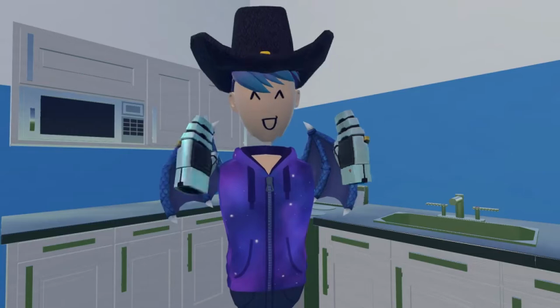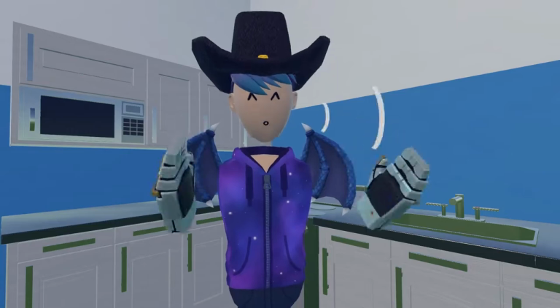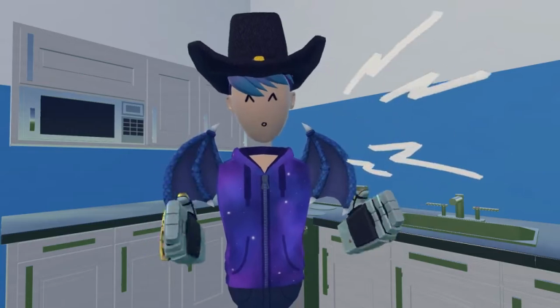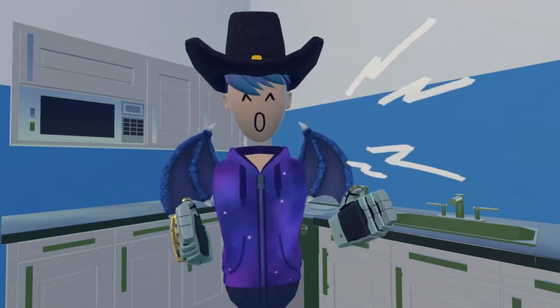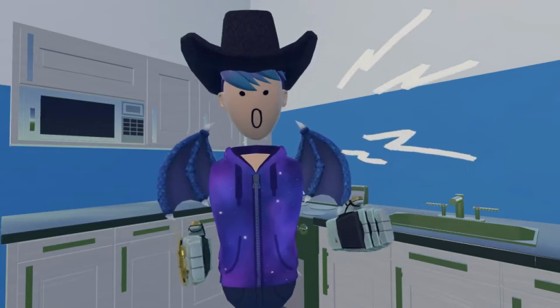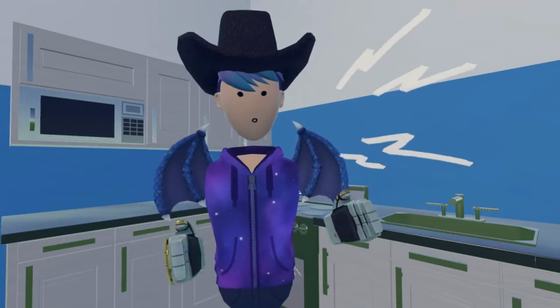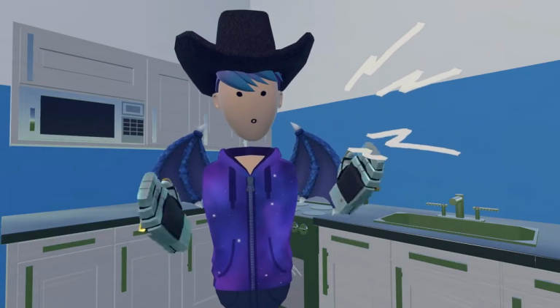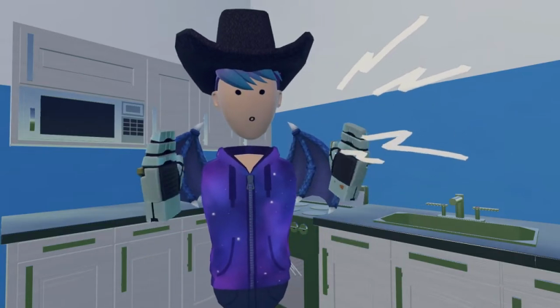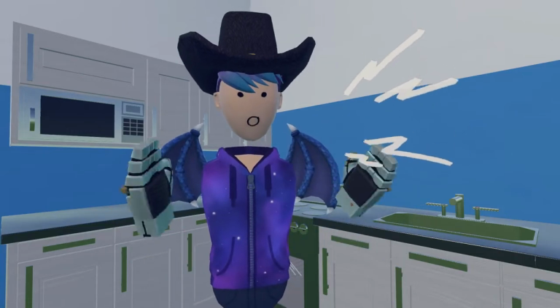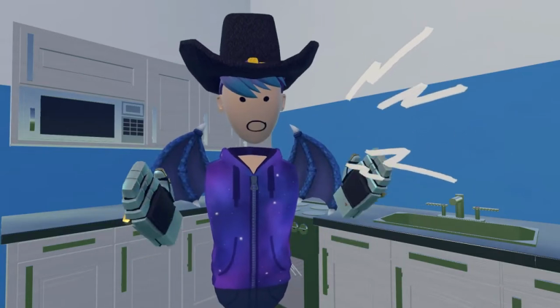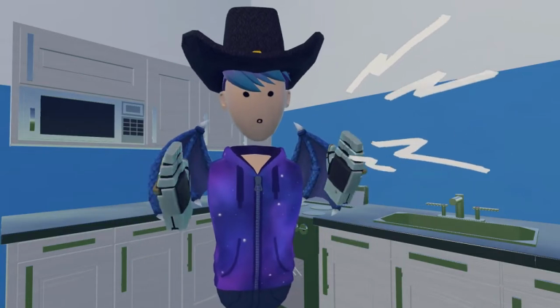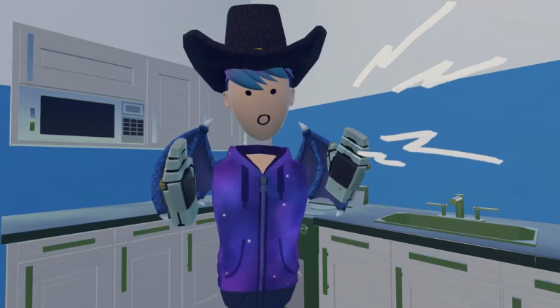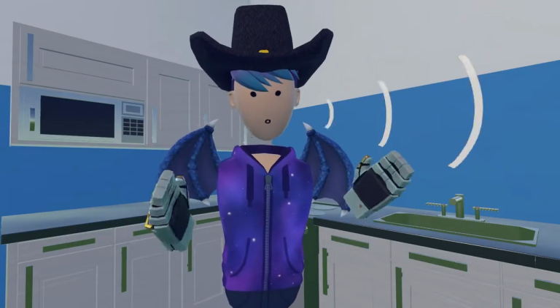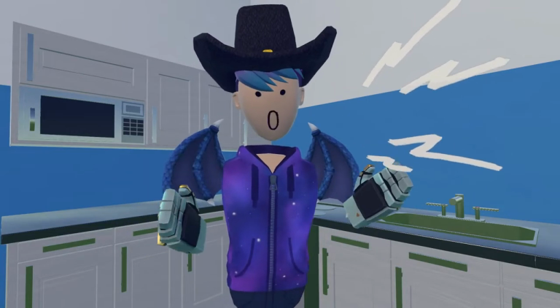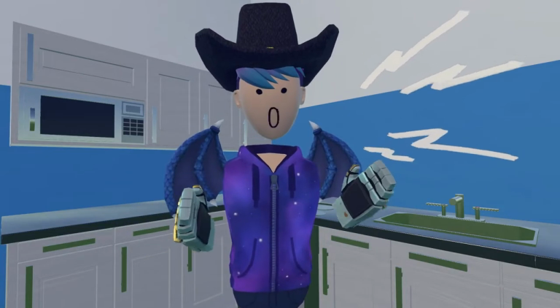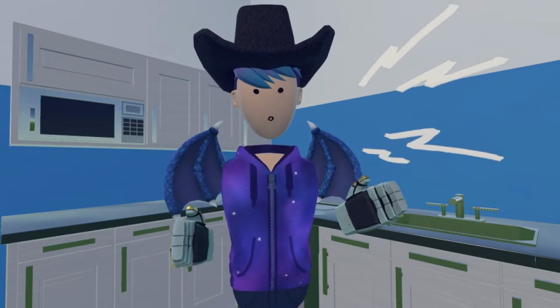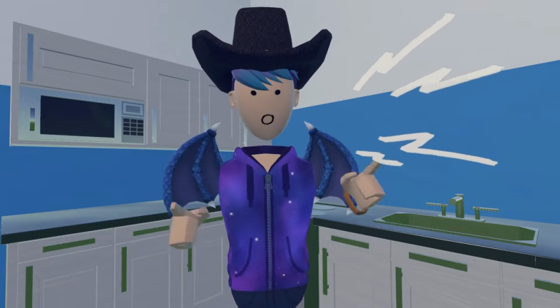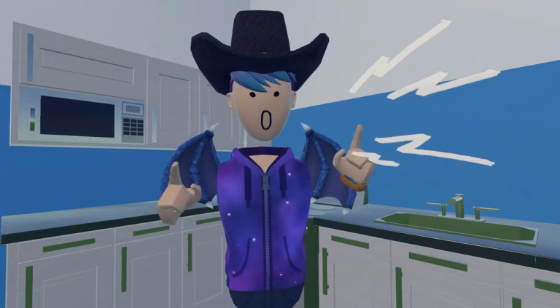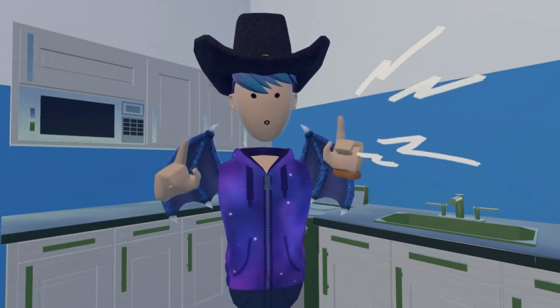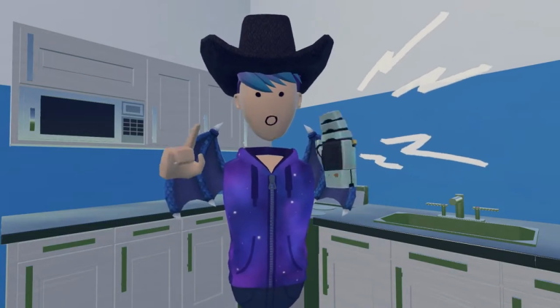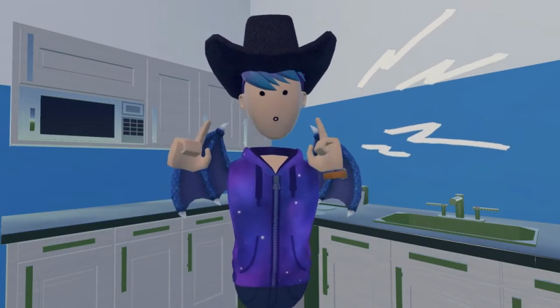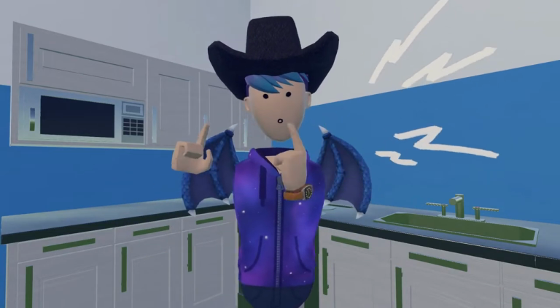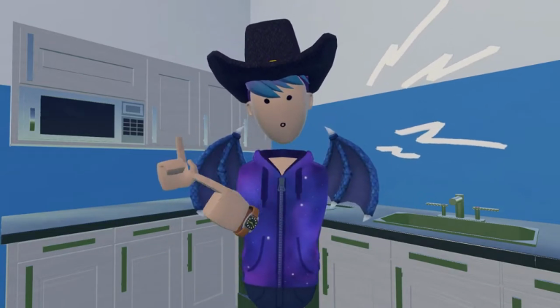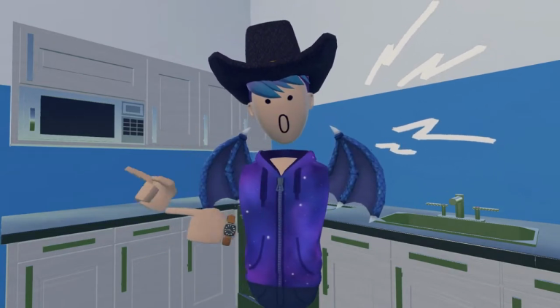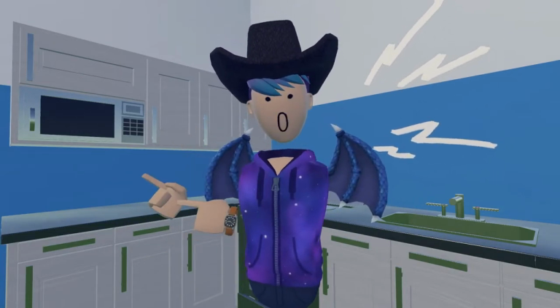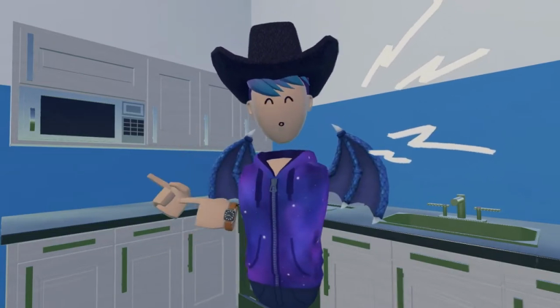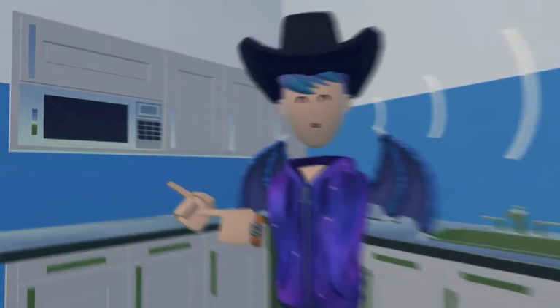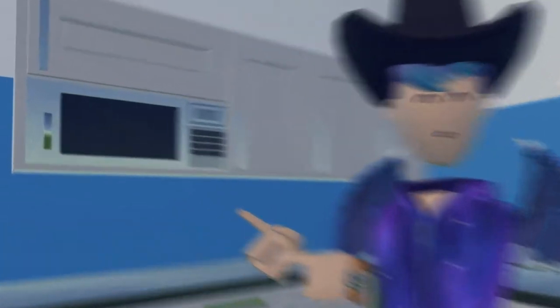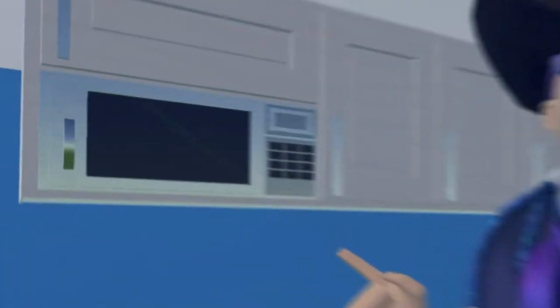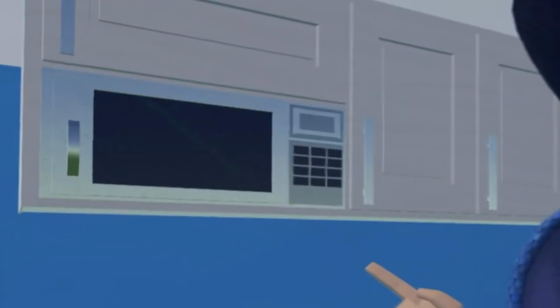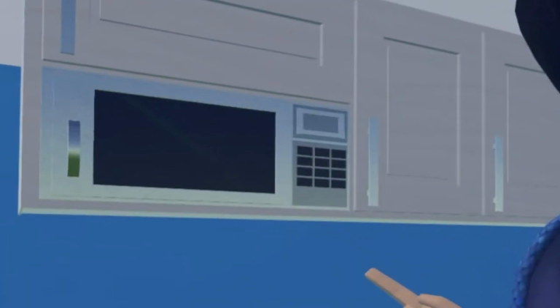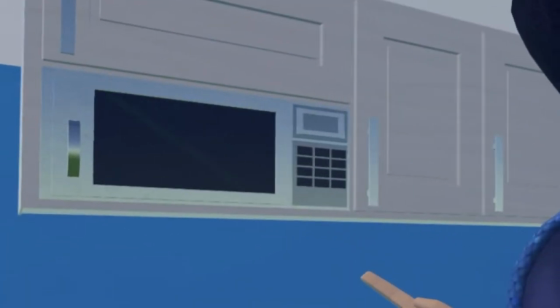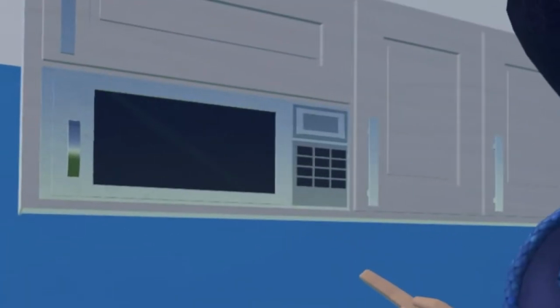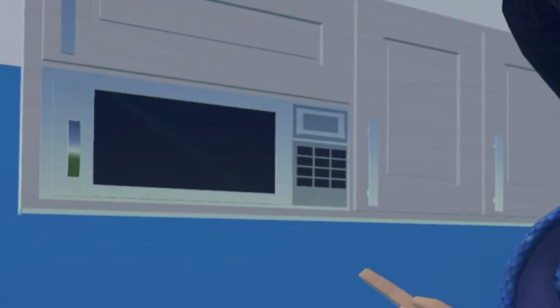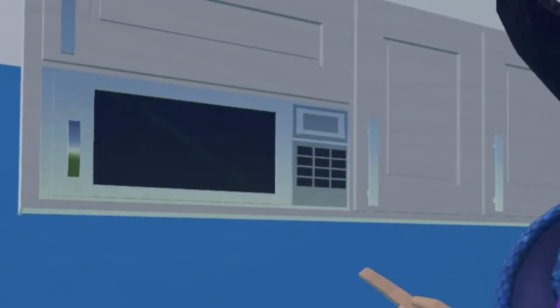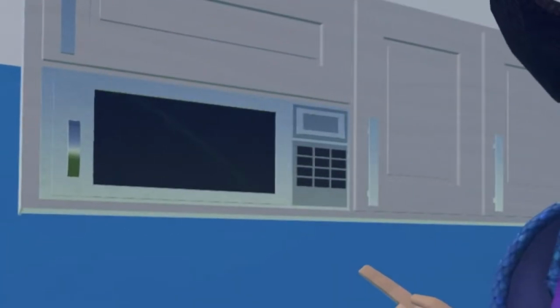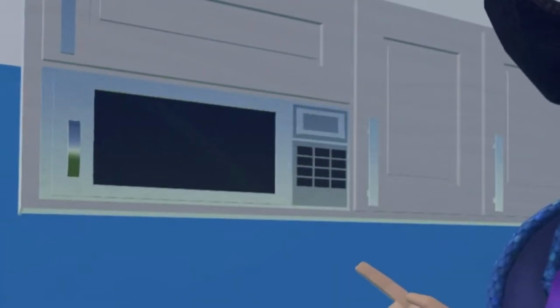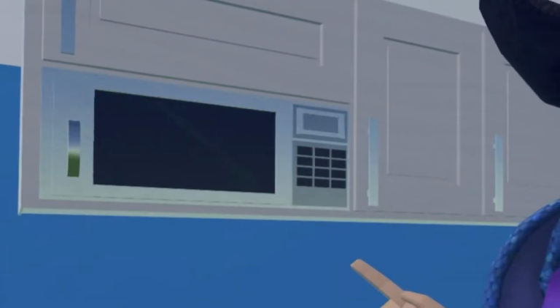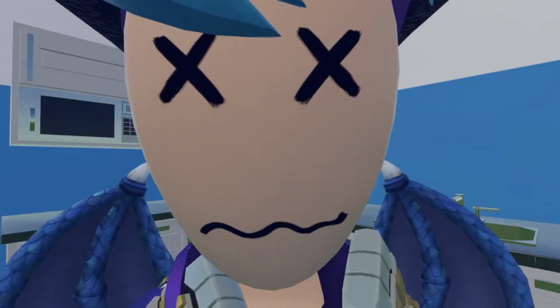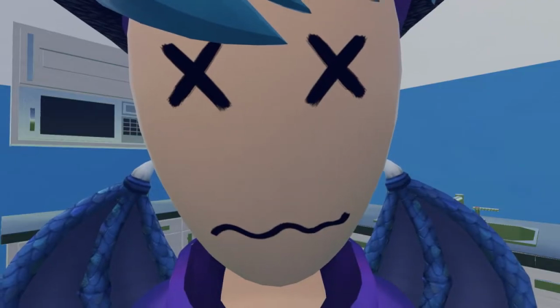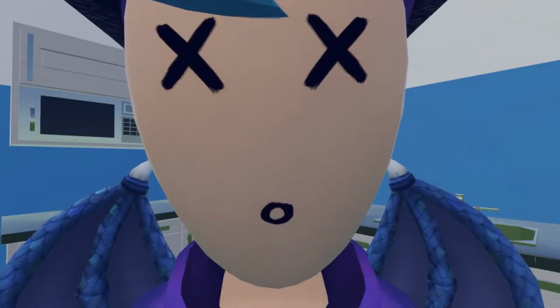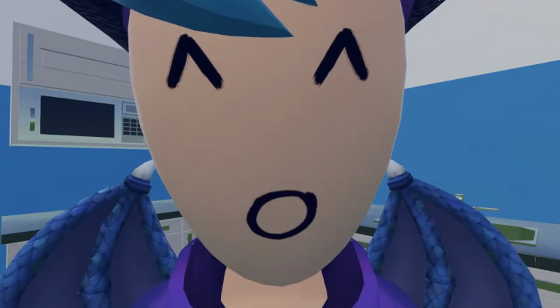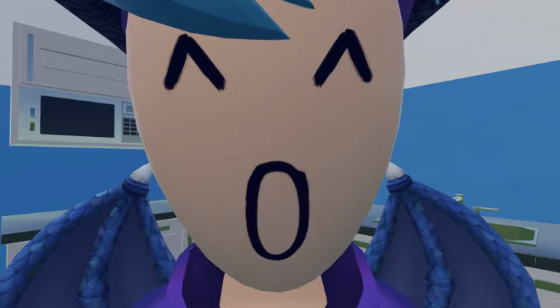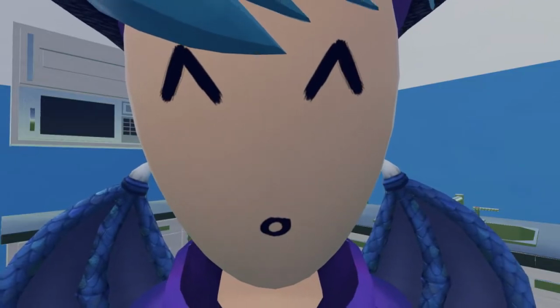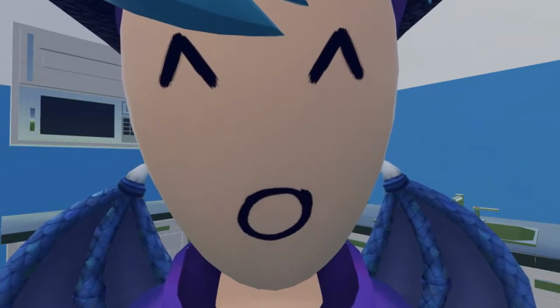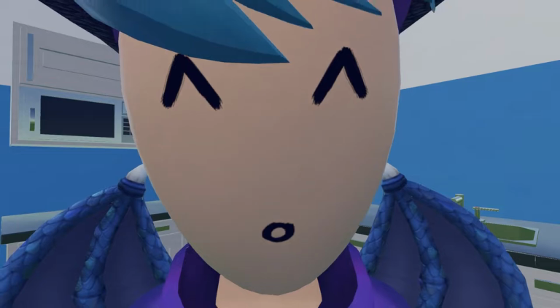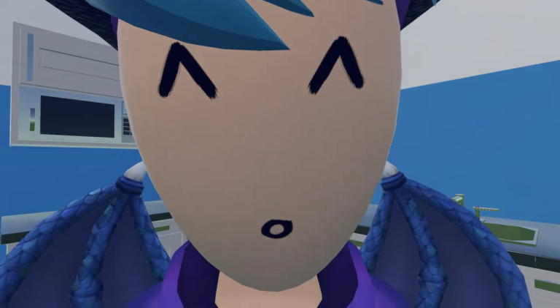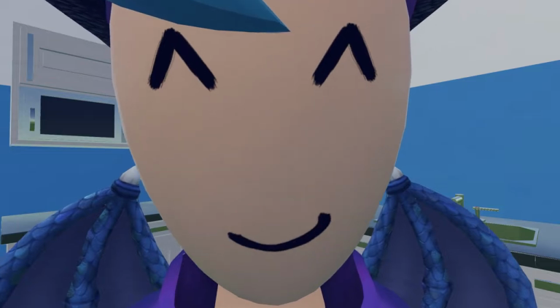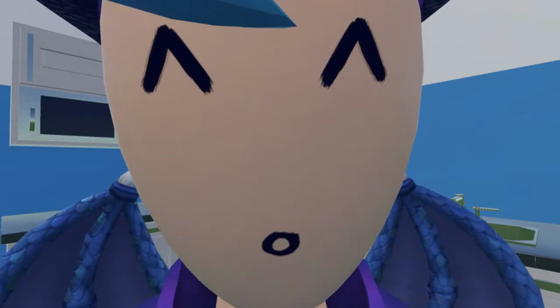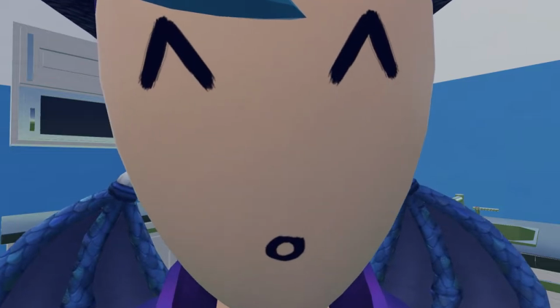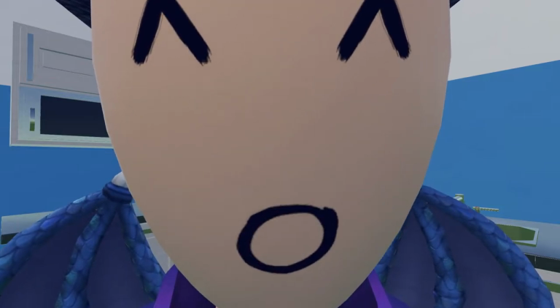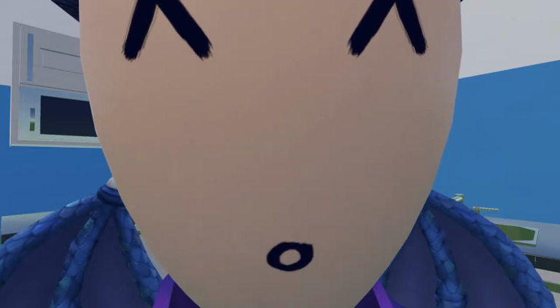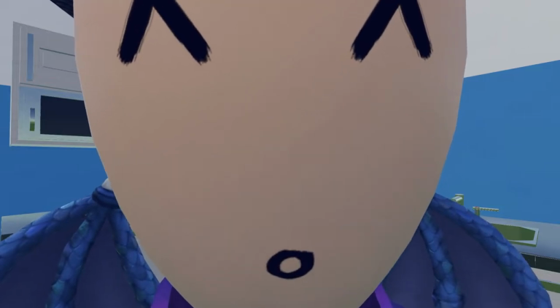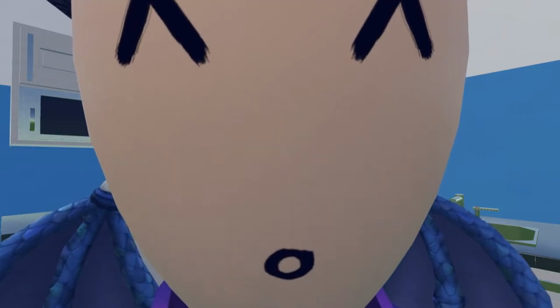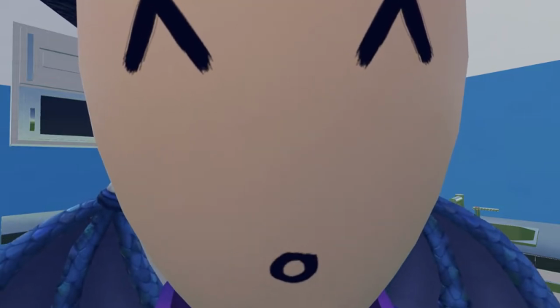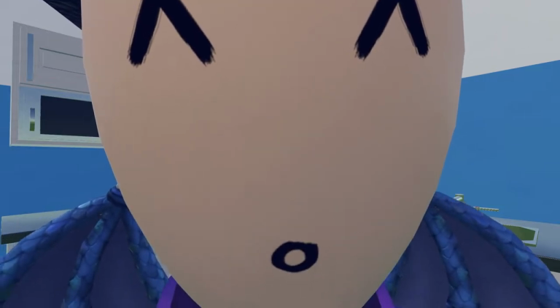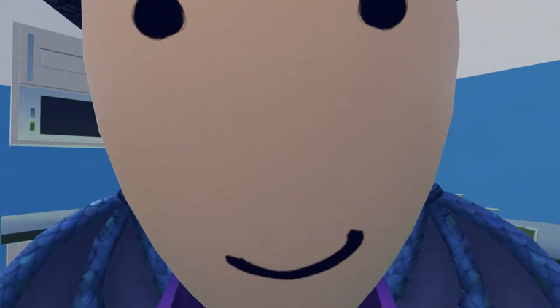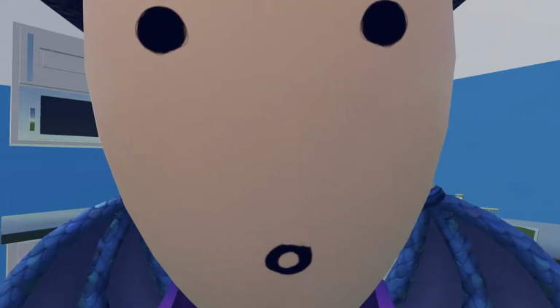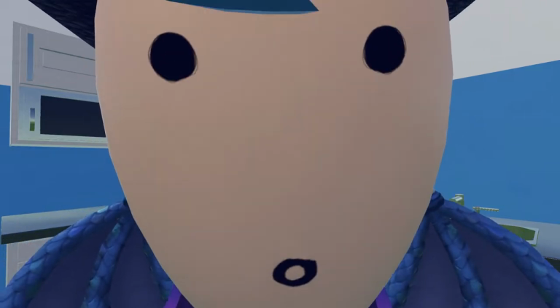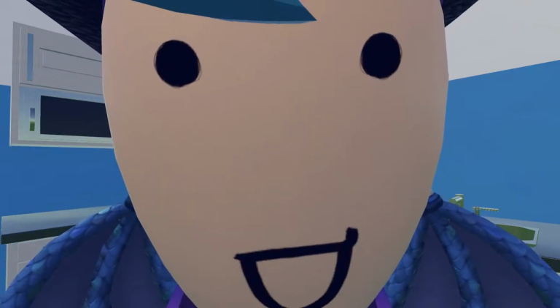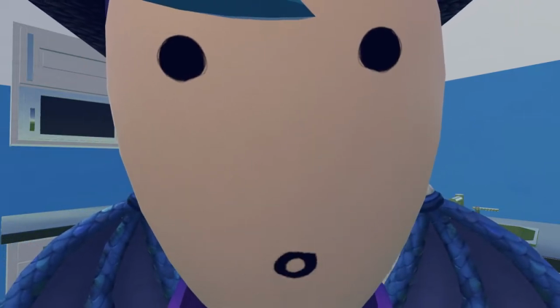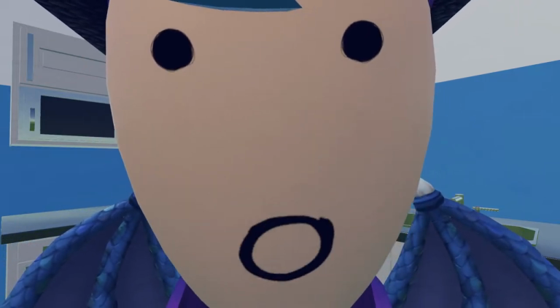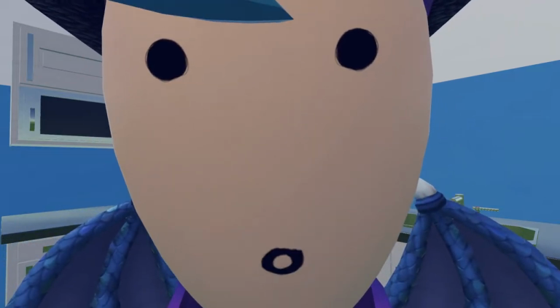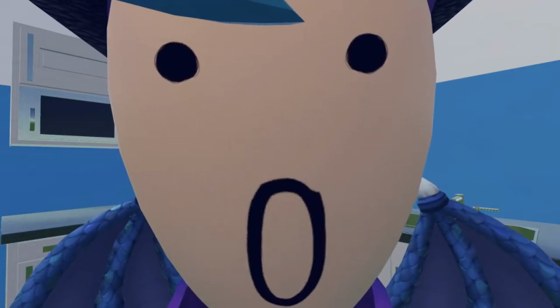Yo, what is going on everybody! Today I'm going to show you how to play Rec Room on a microwave. I'm really sorry about this one. I just needed to upload something. I'm sorry.